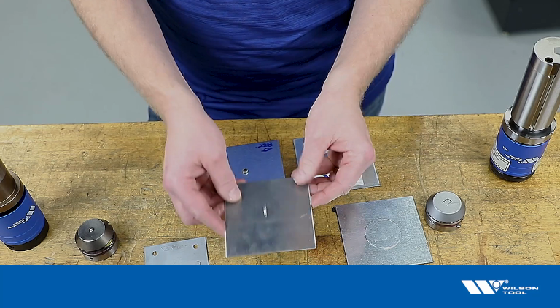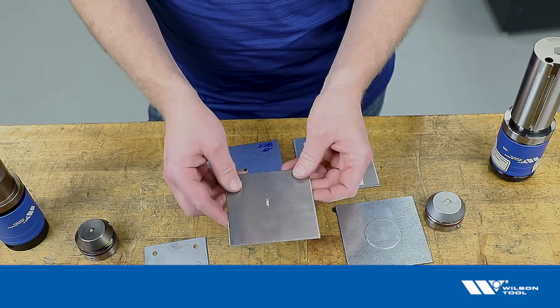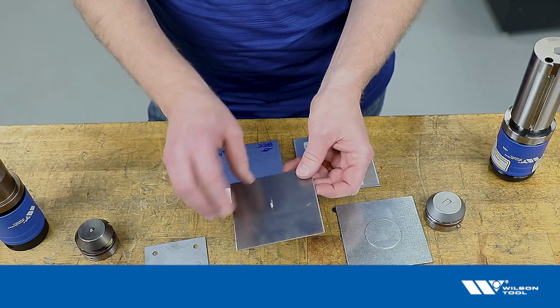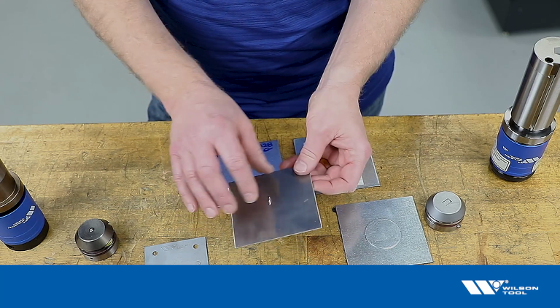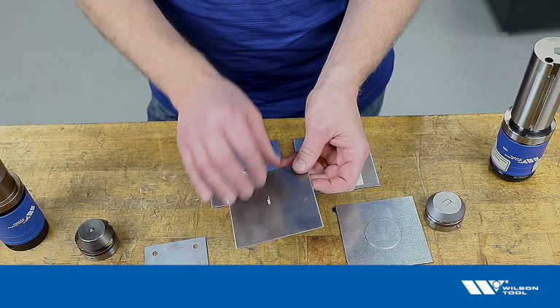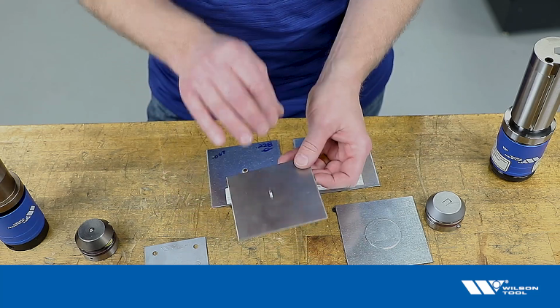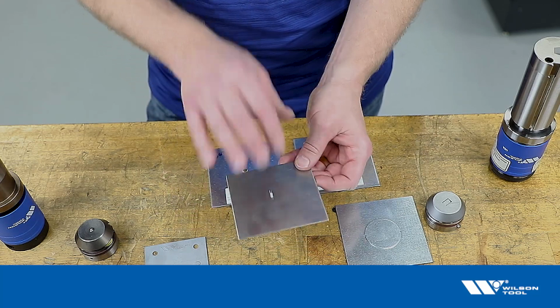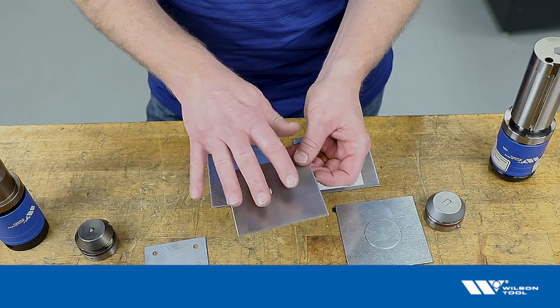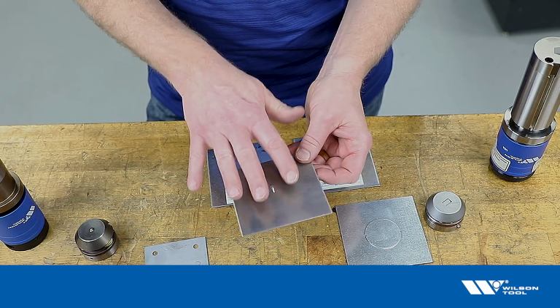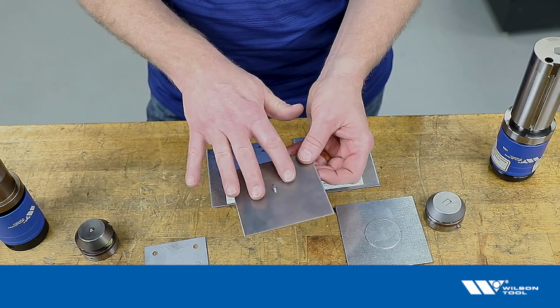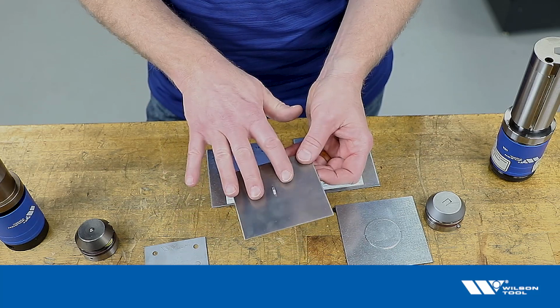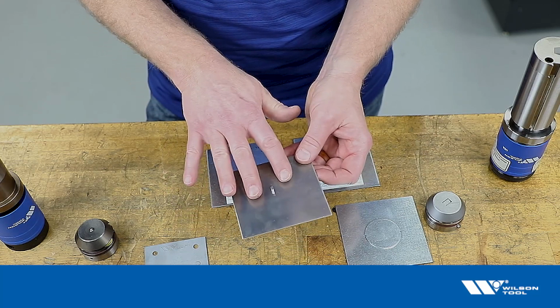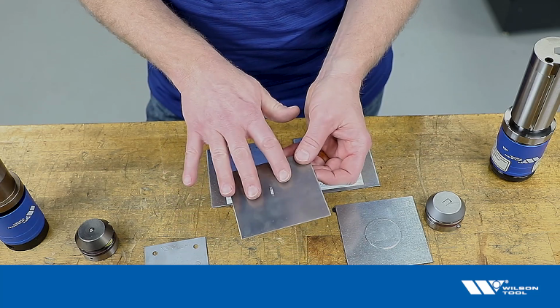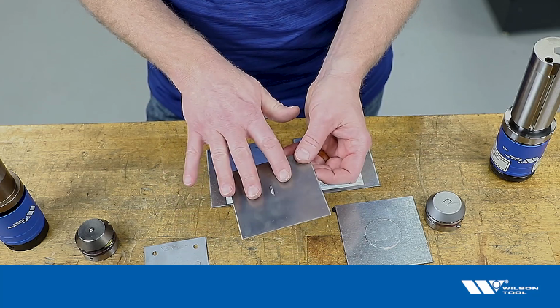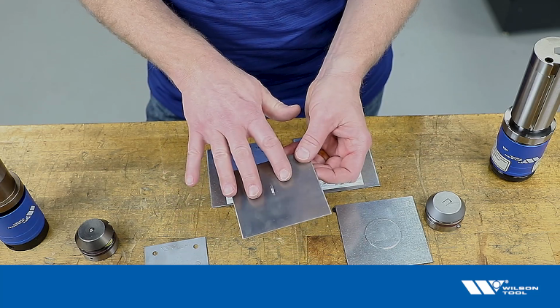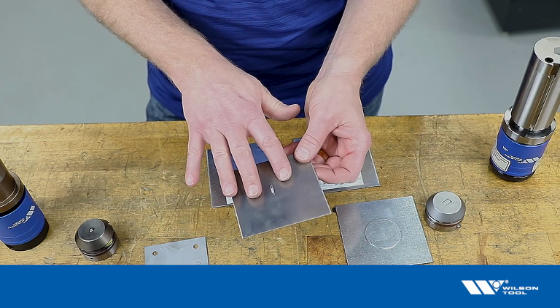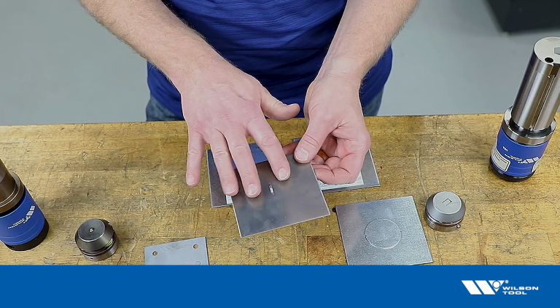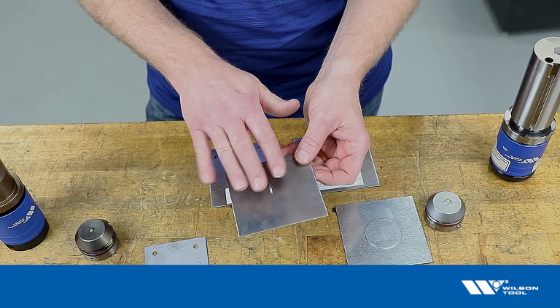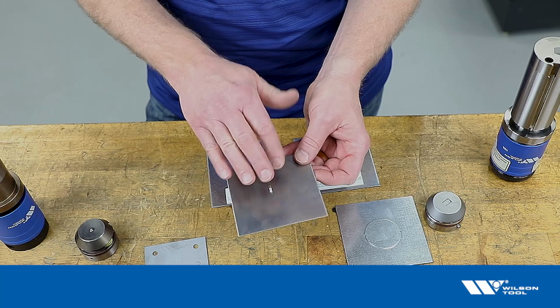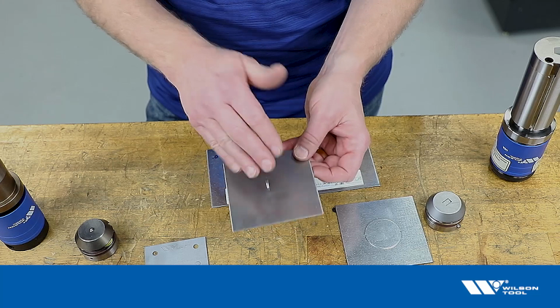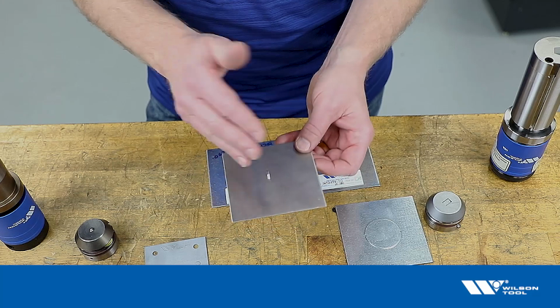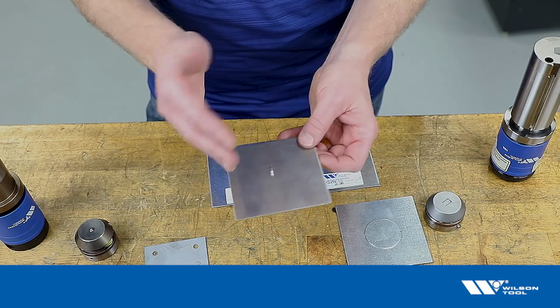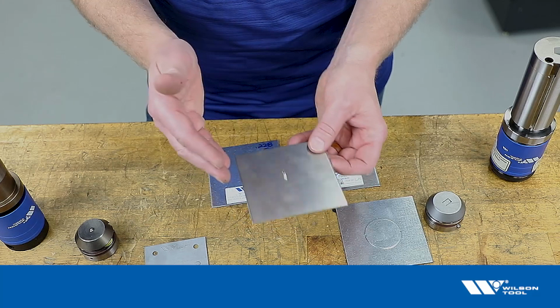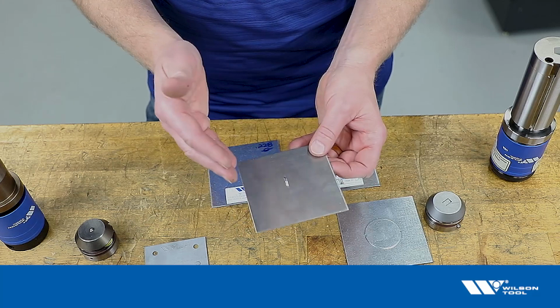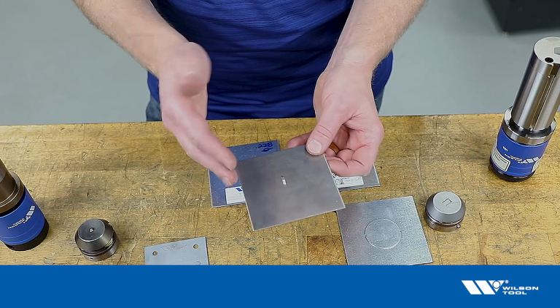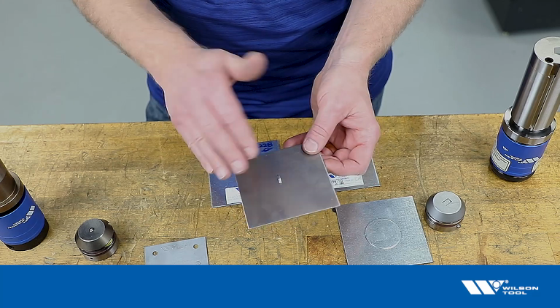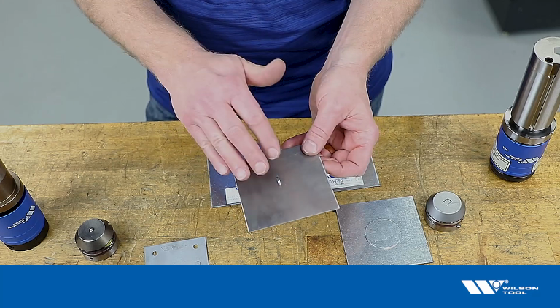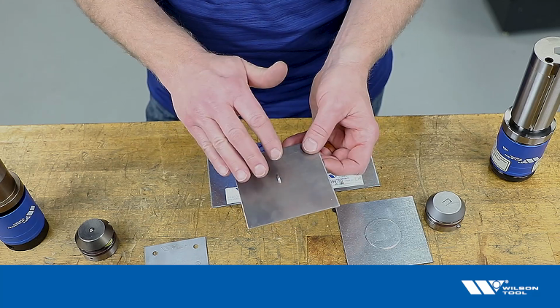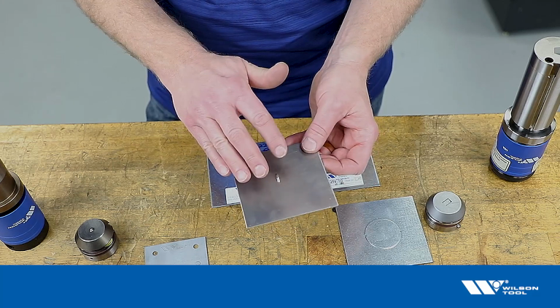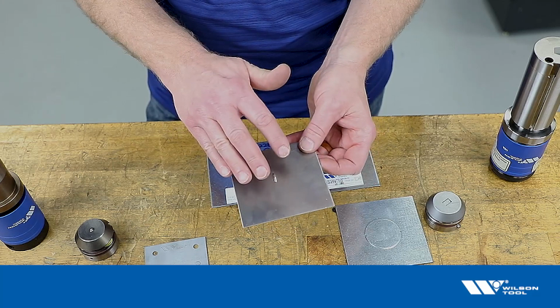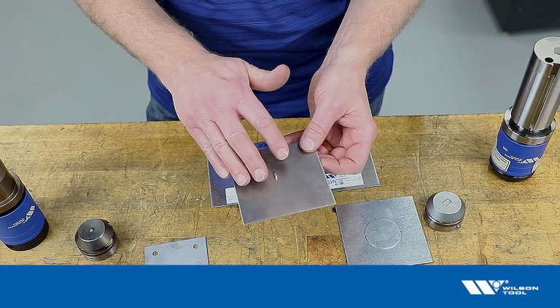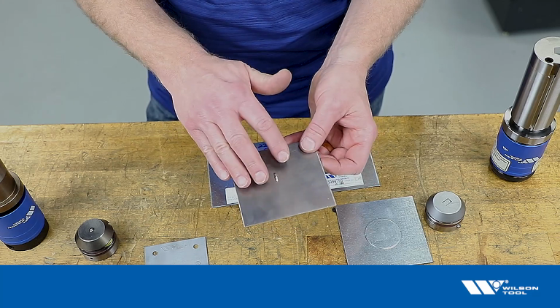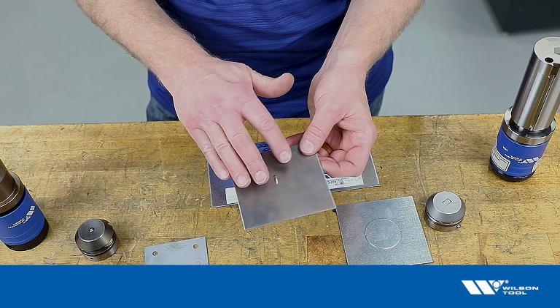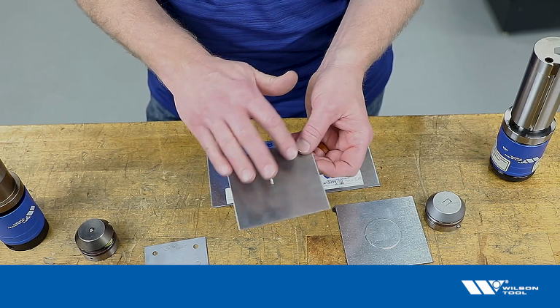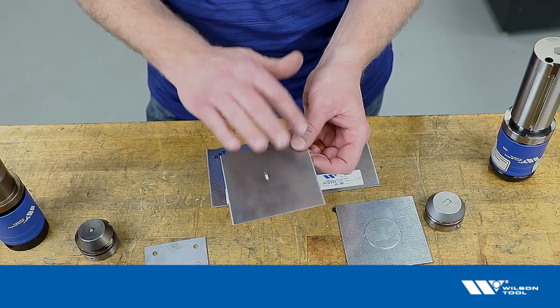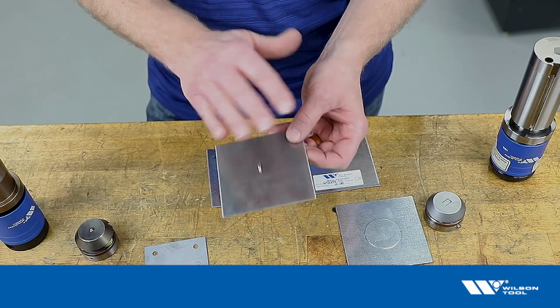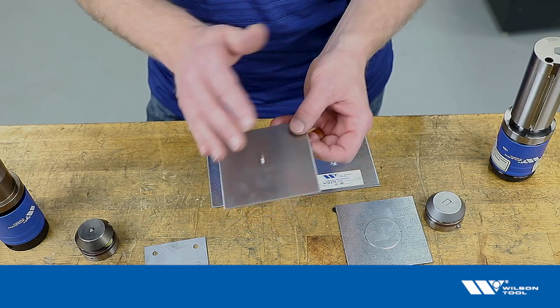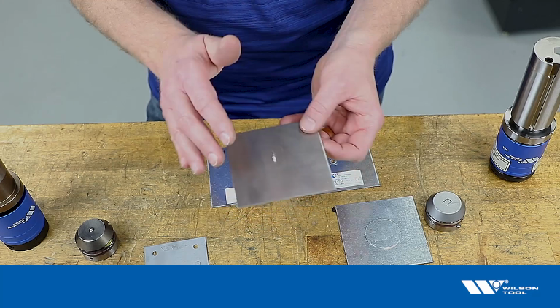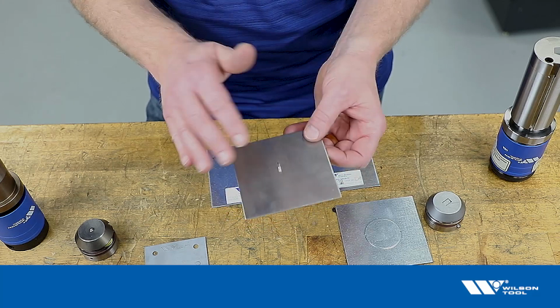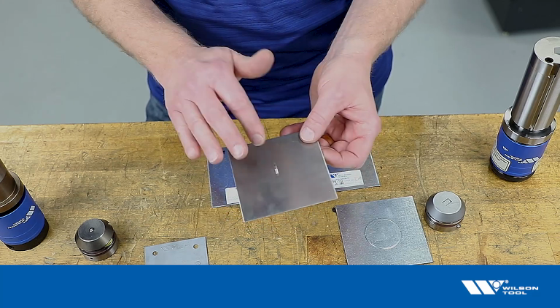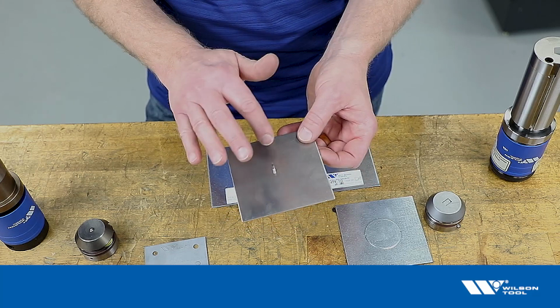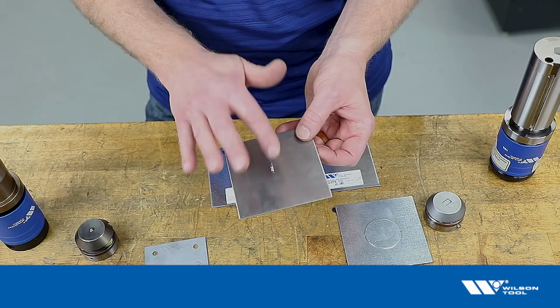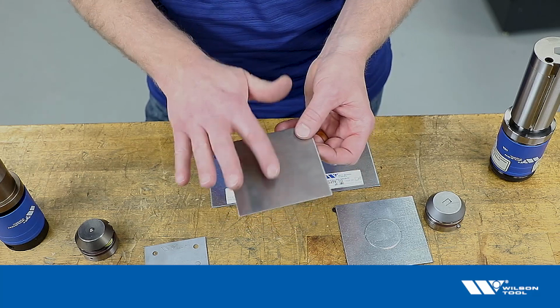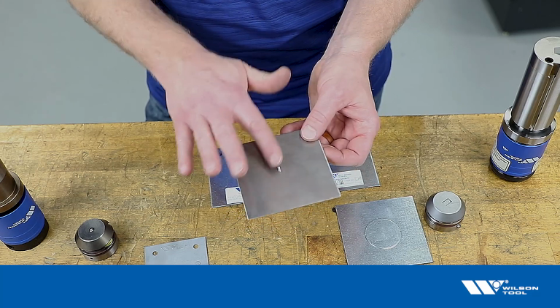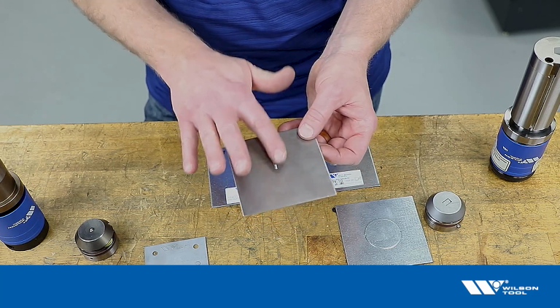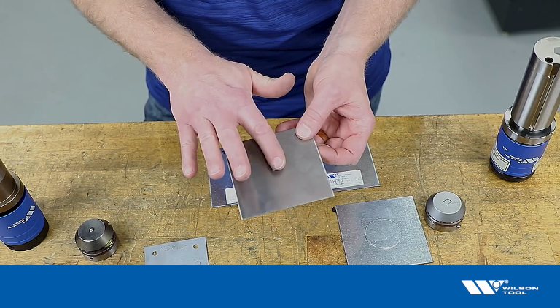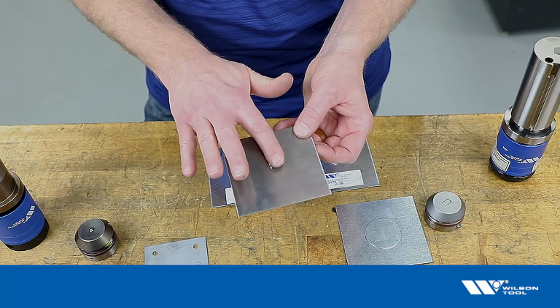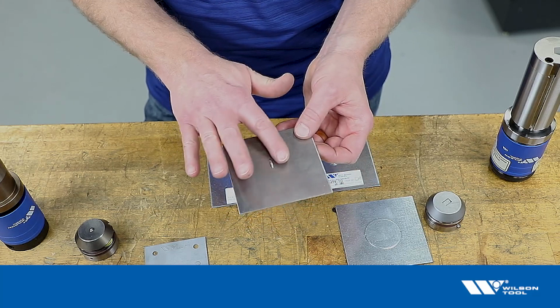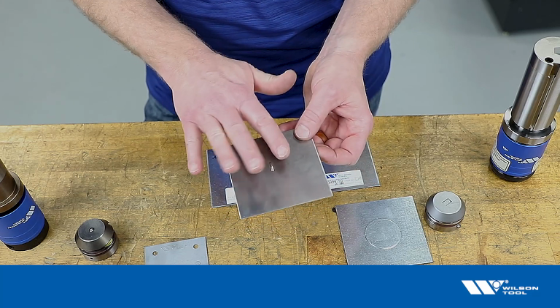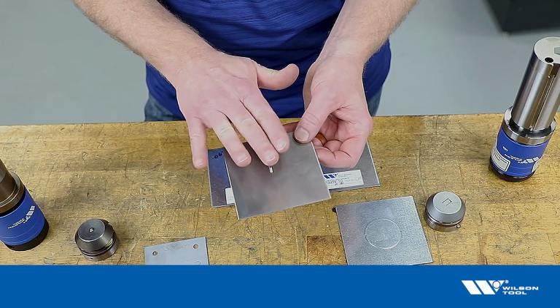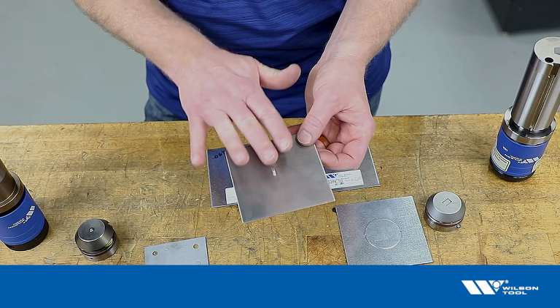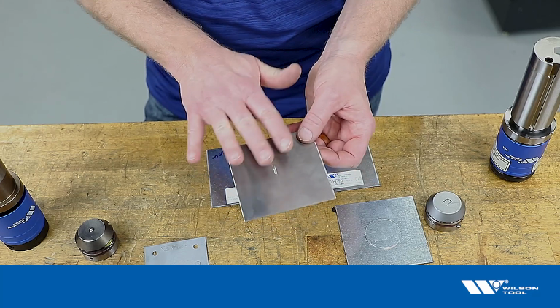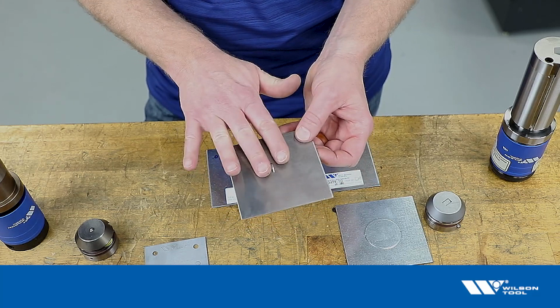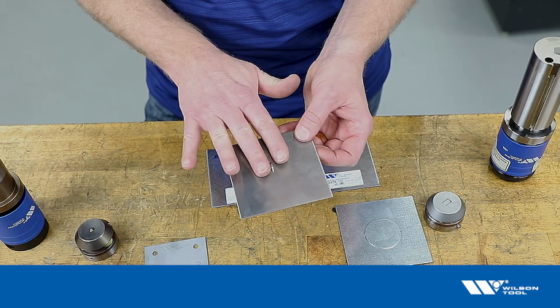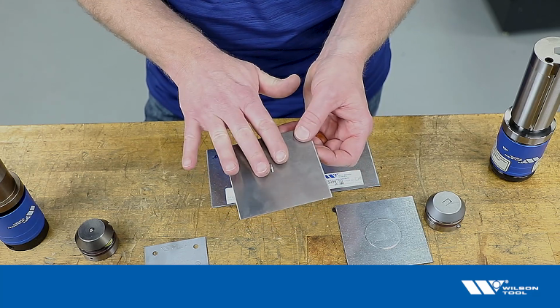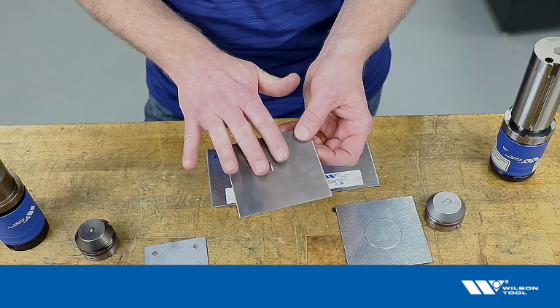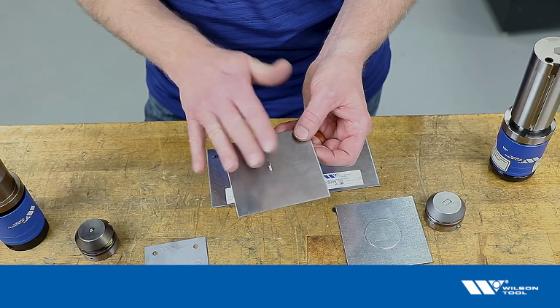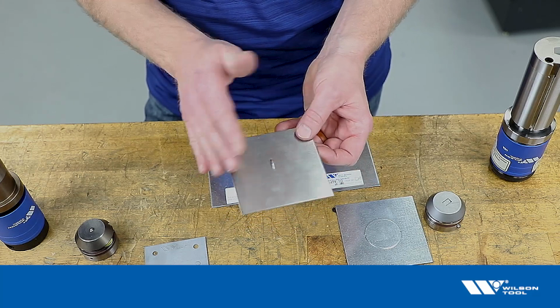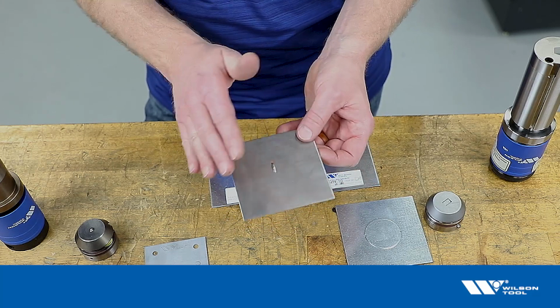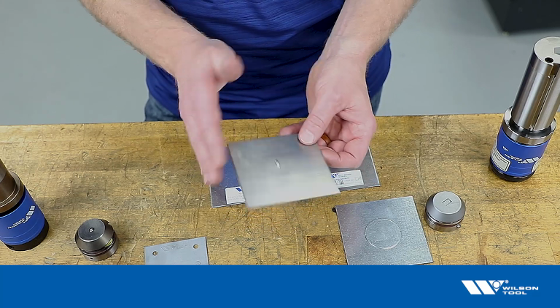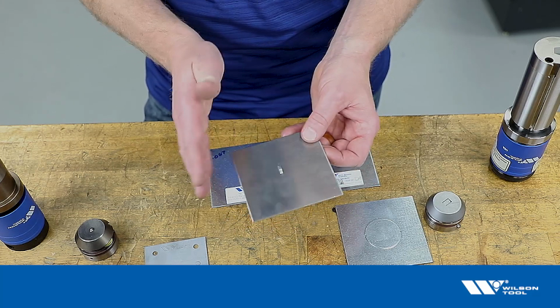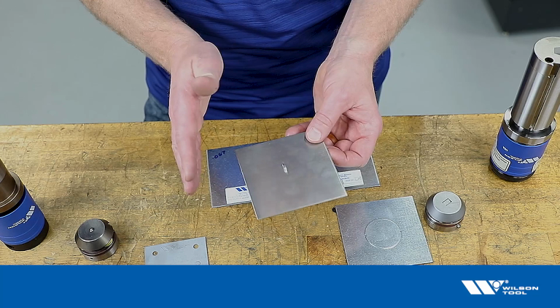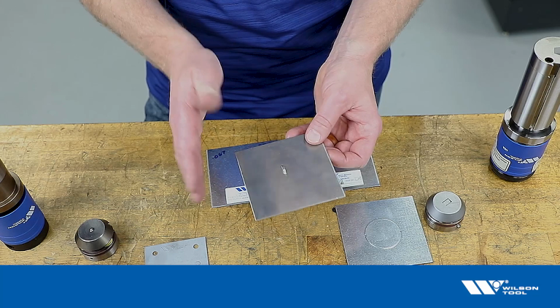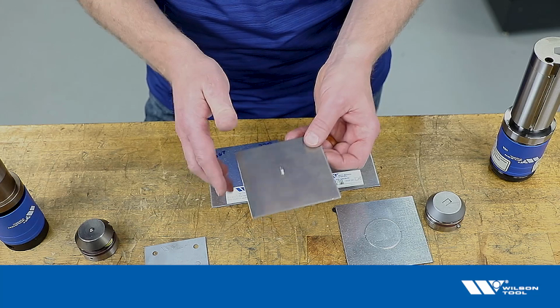If you don't see the witness mark, you may not be traveling far enough — and if you're not getting the results that you want from your form, that may be why.